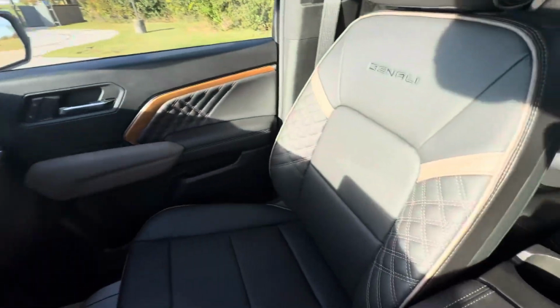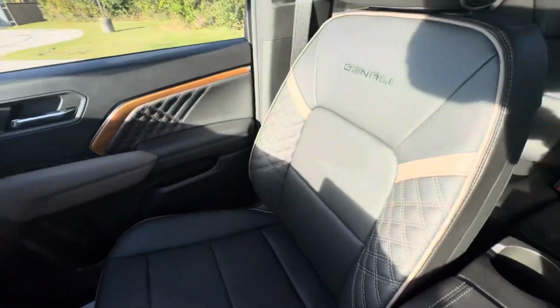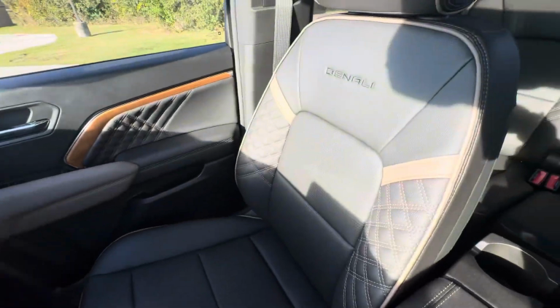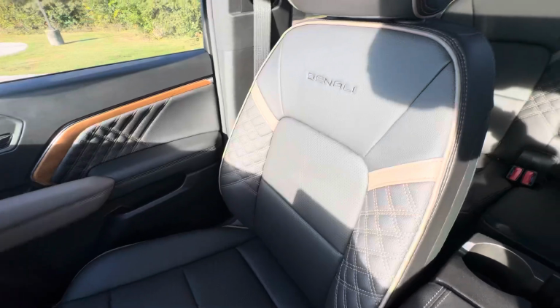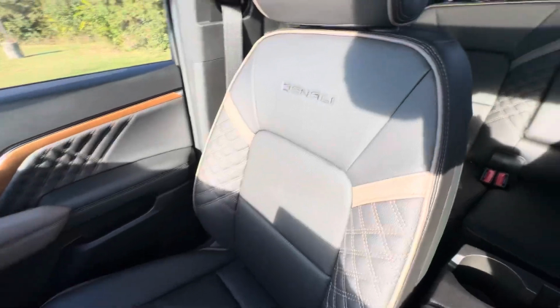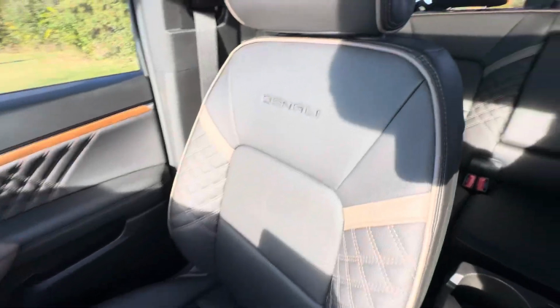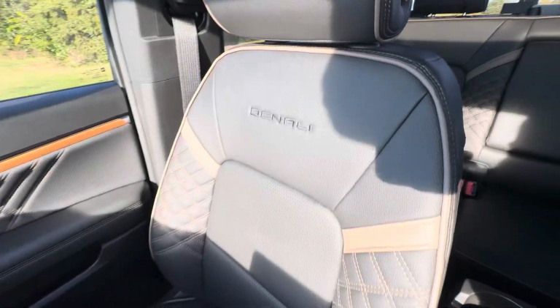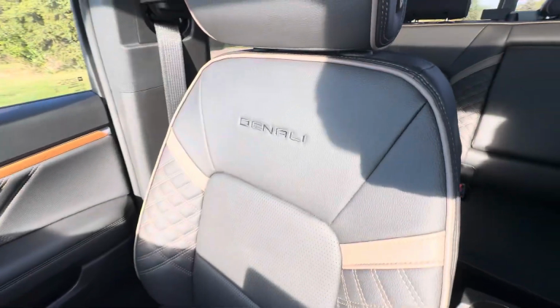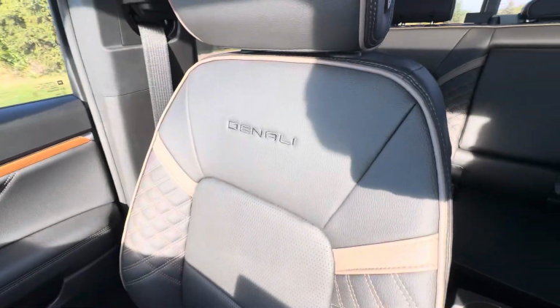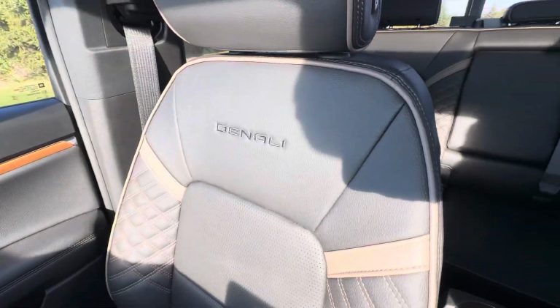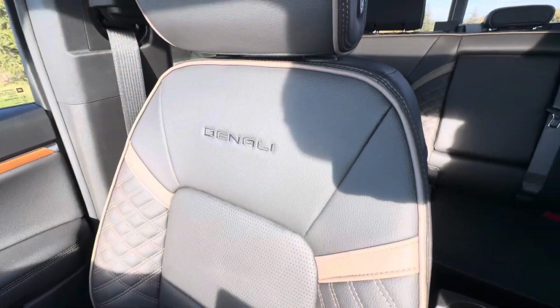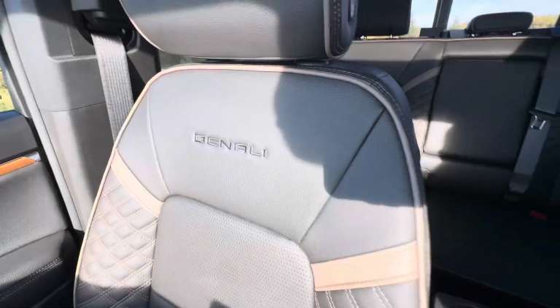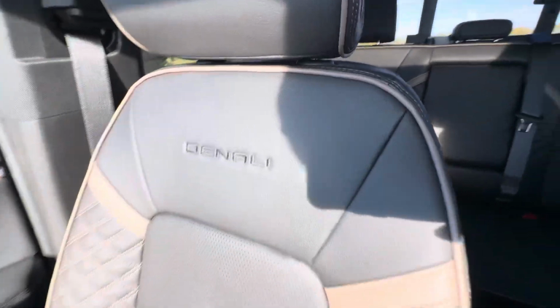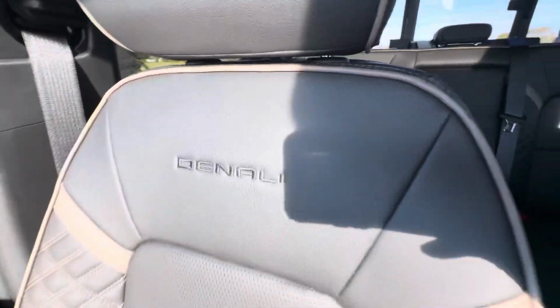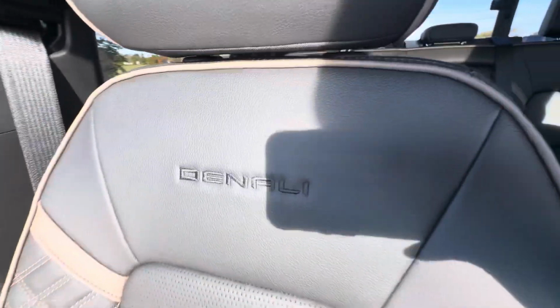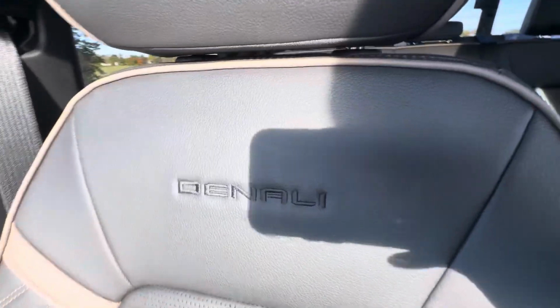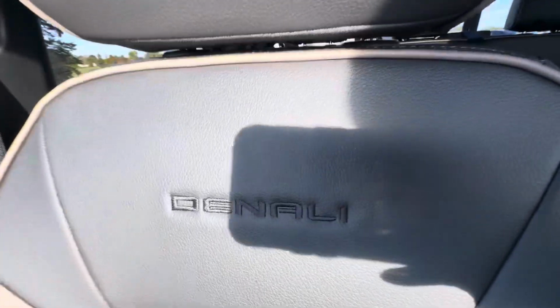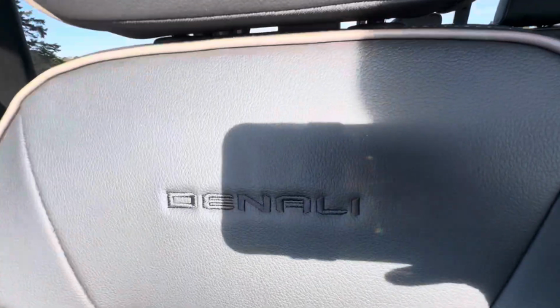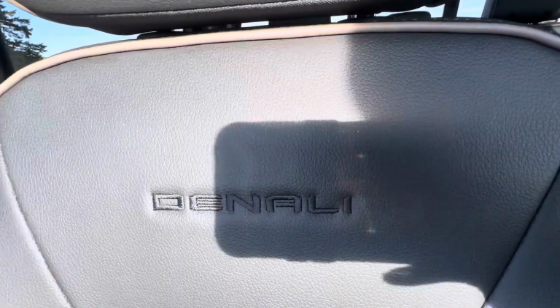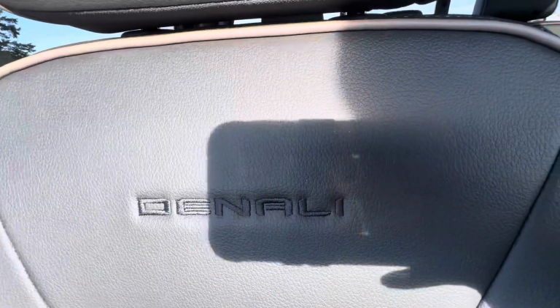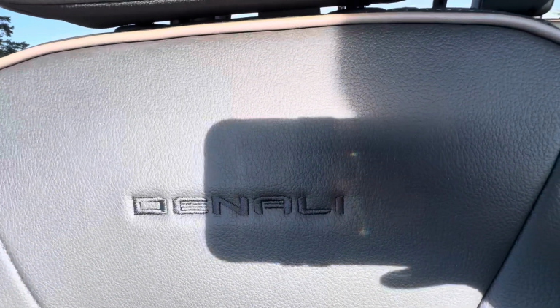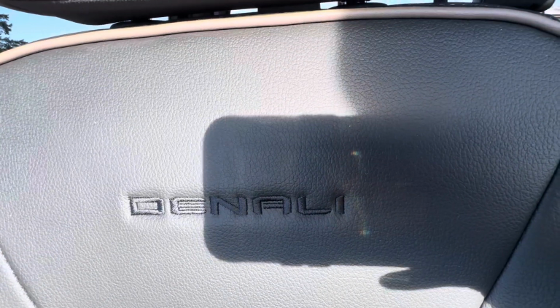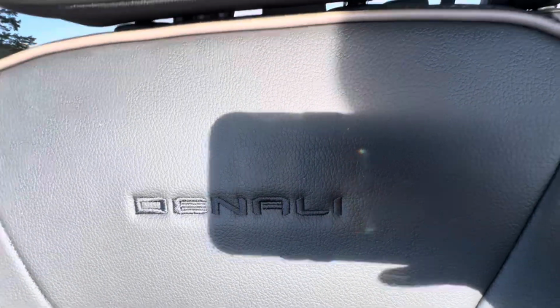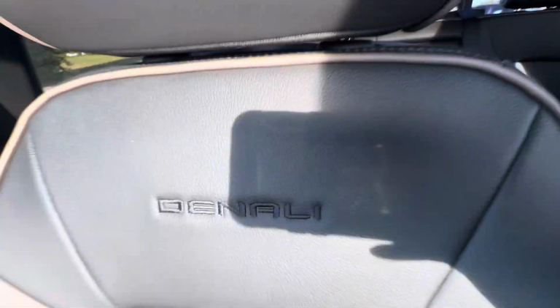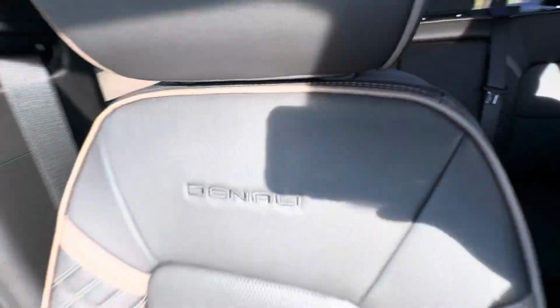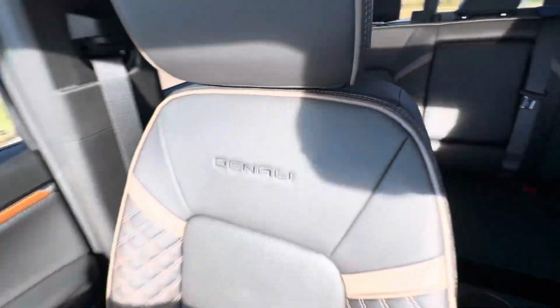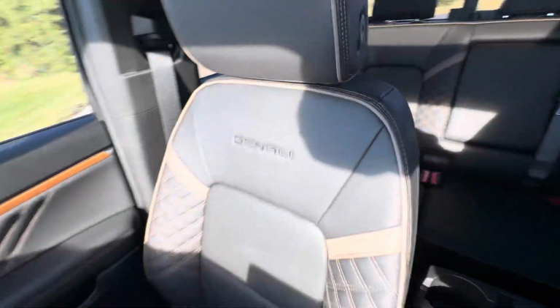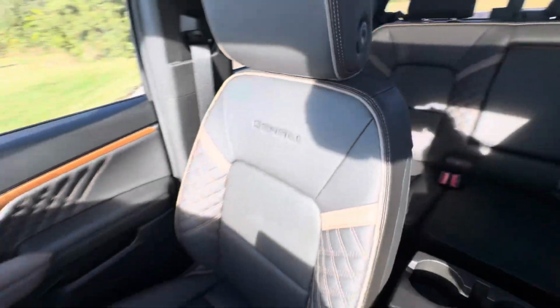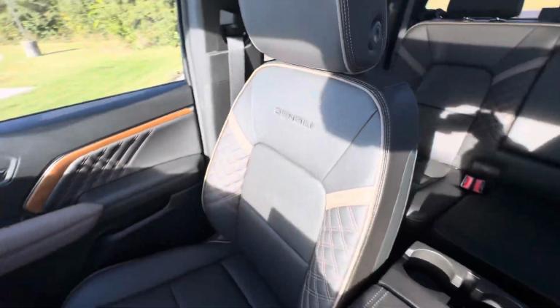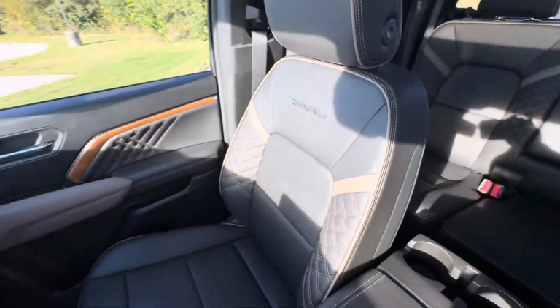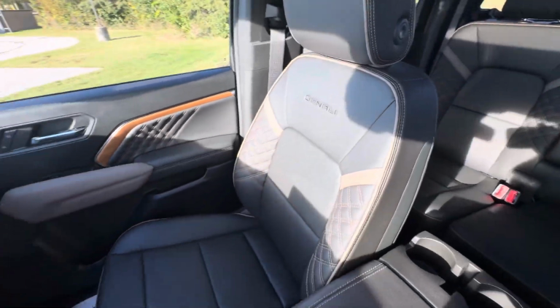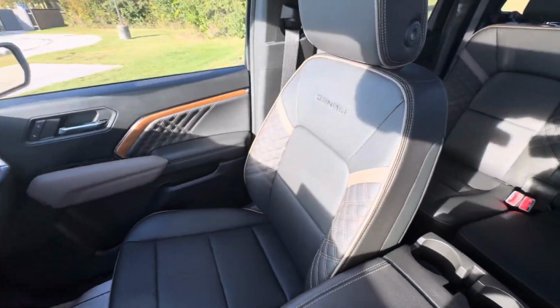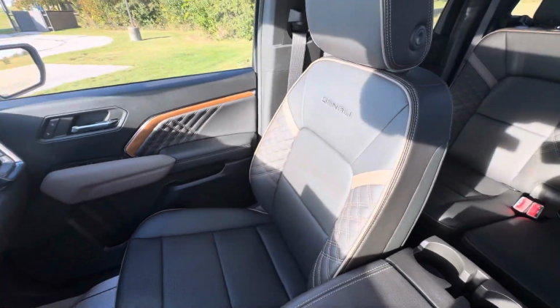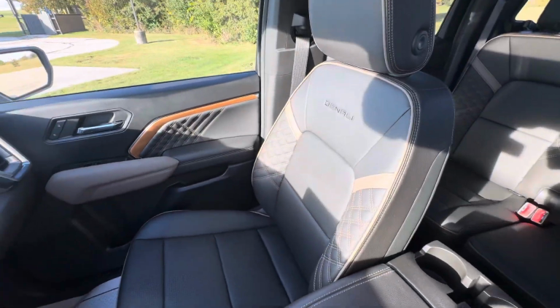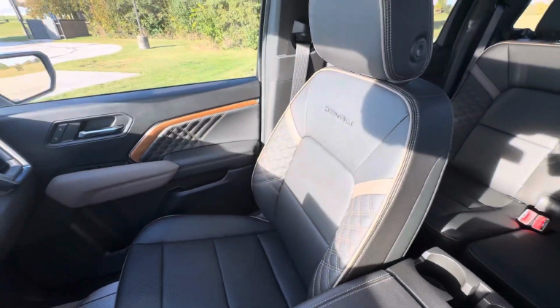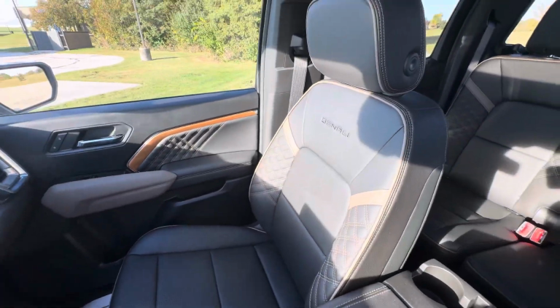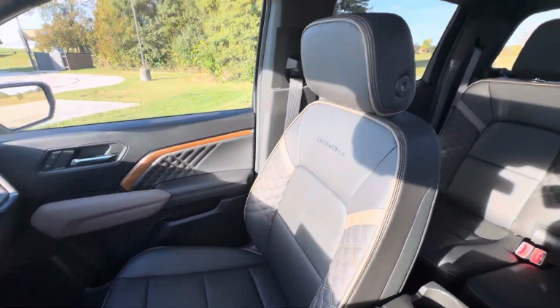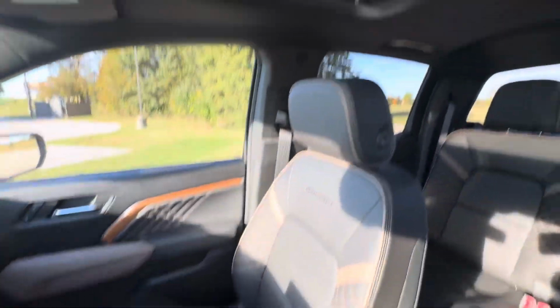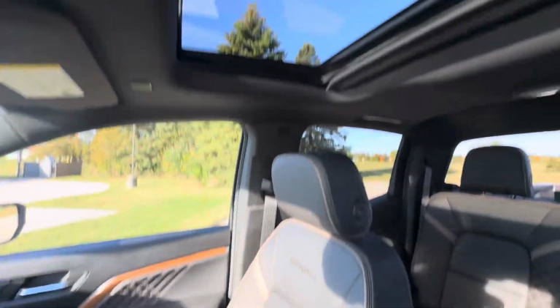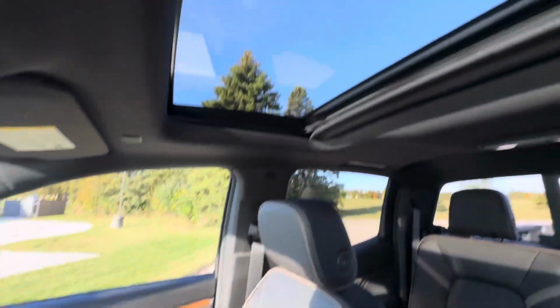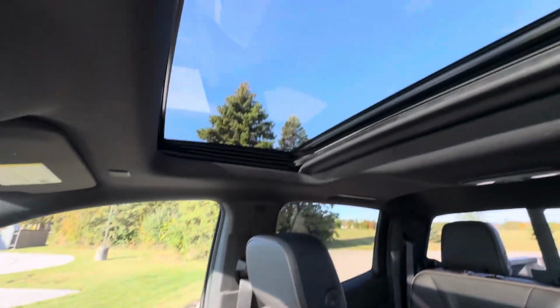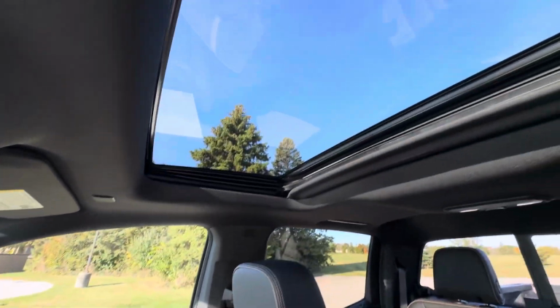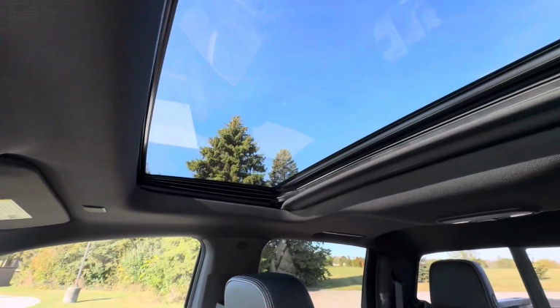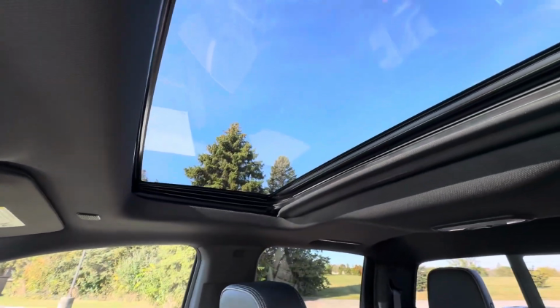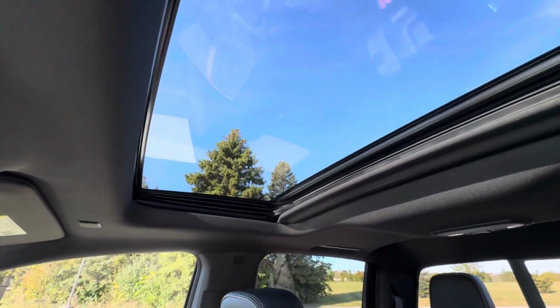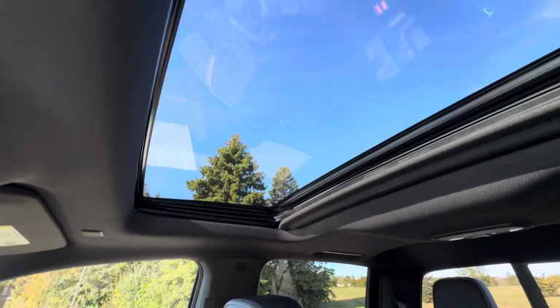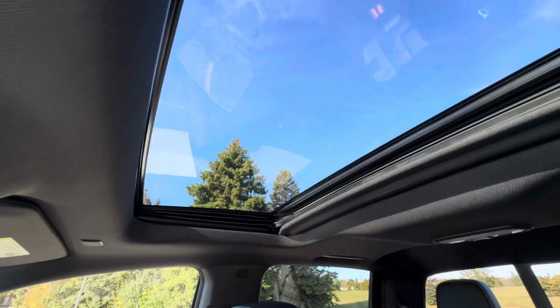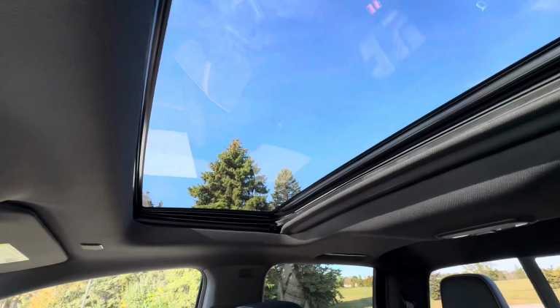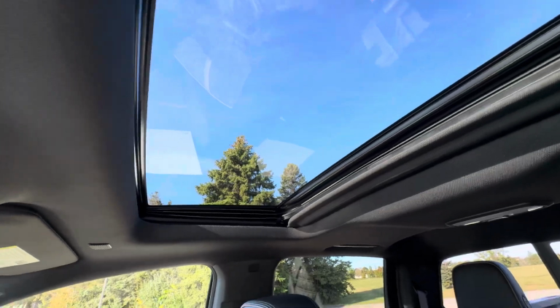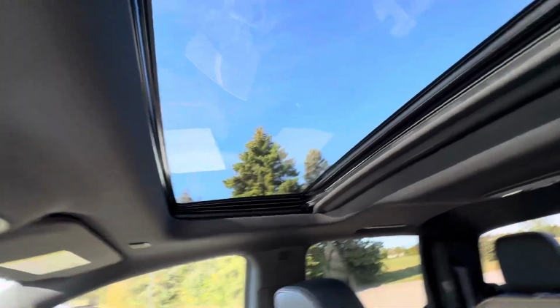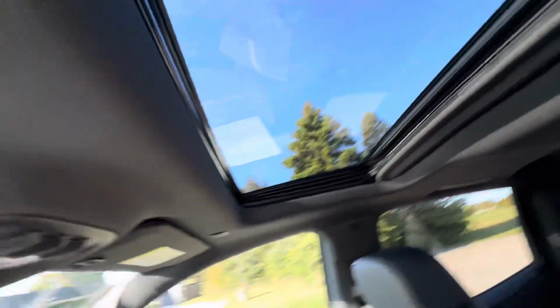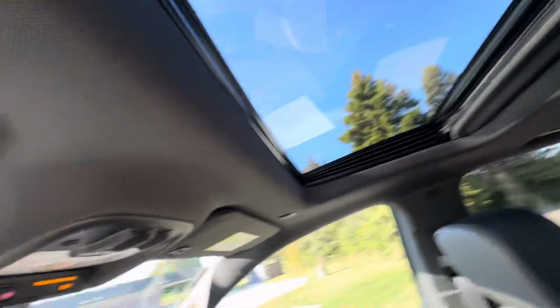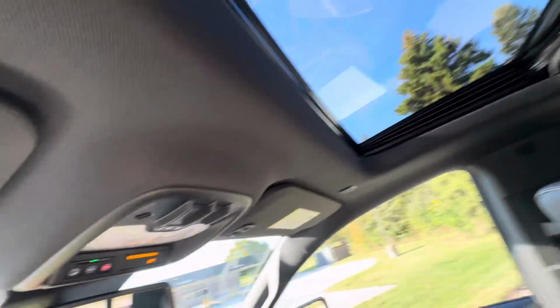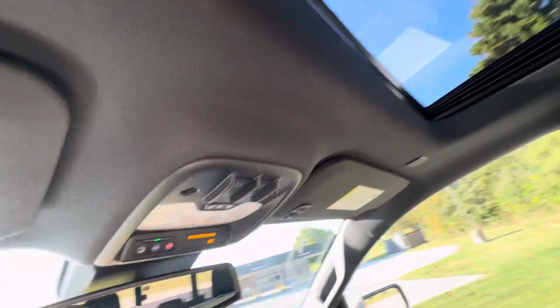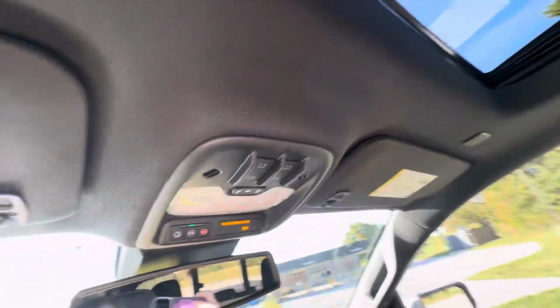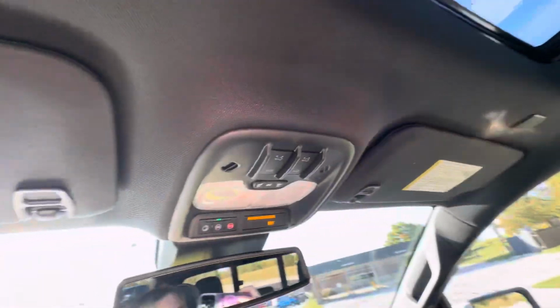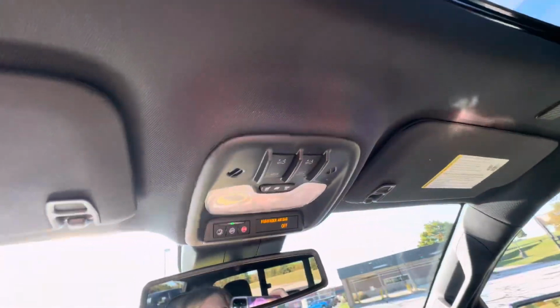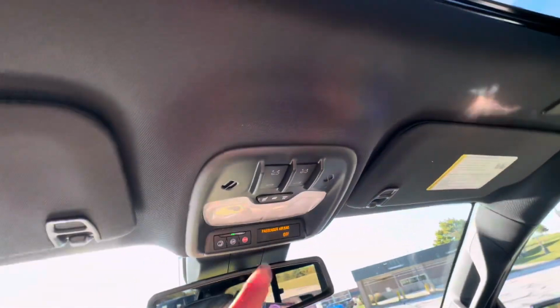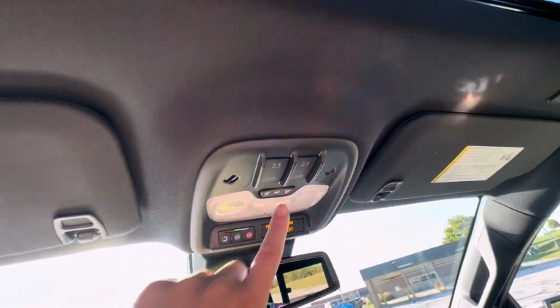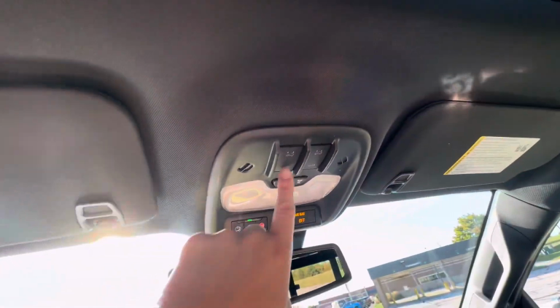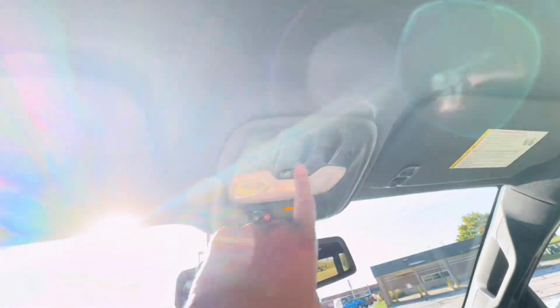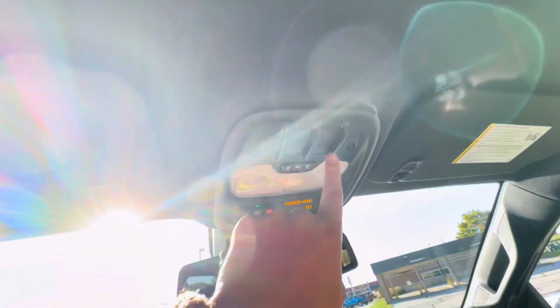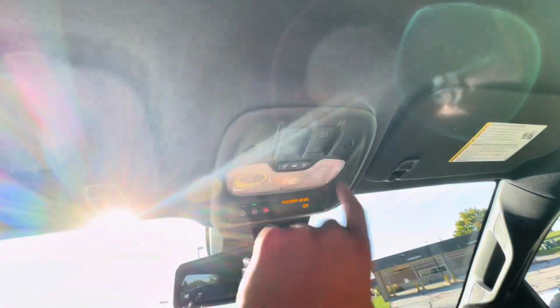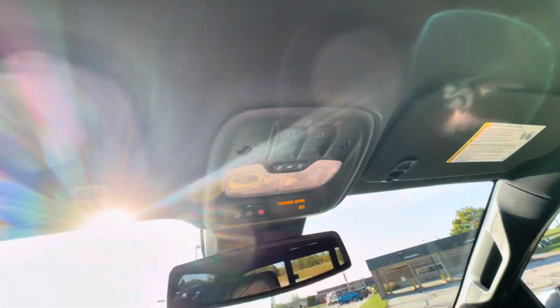This is what the front seats look like. You do have the Denali logo on the back of the seat. You do have a sunroof above, and the buttons for that are going to be right here.